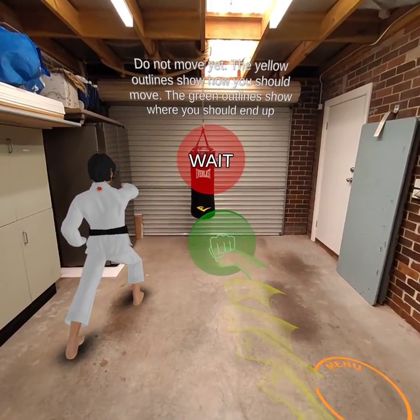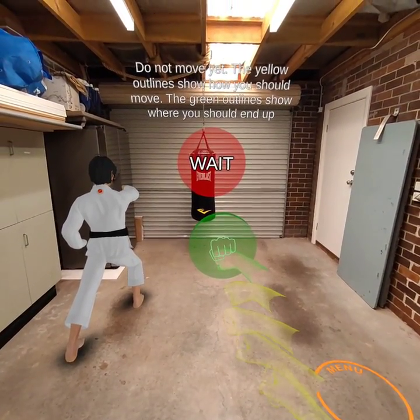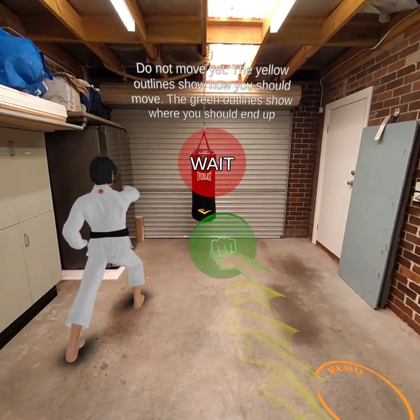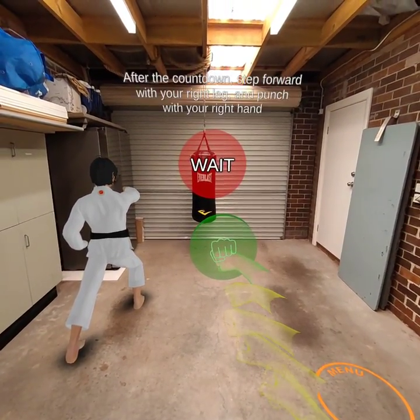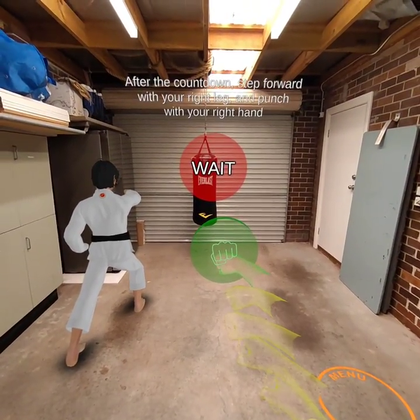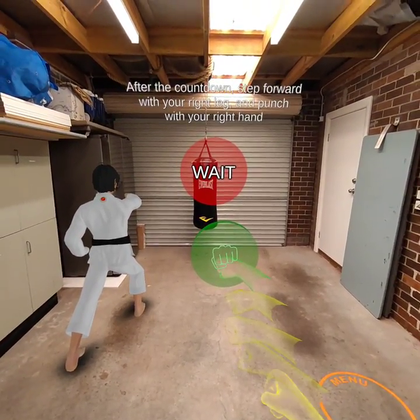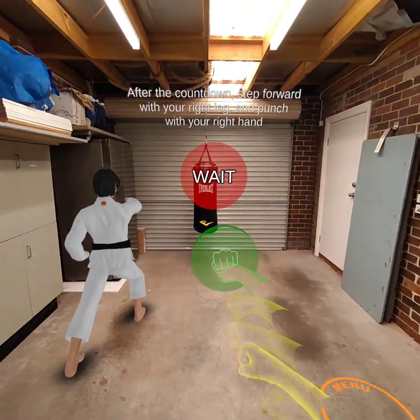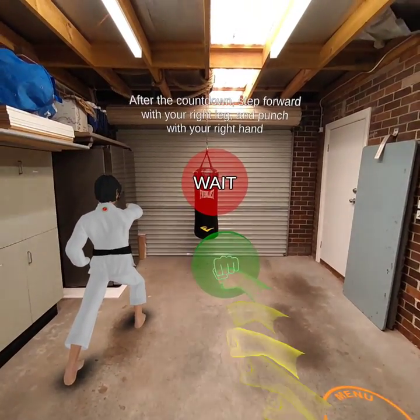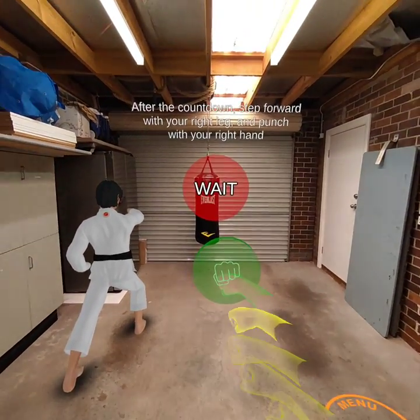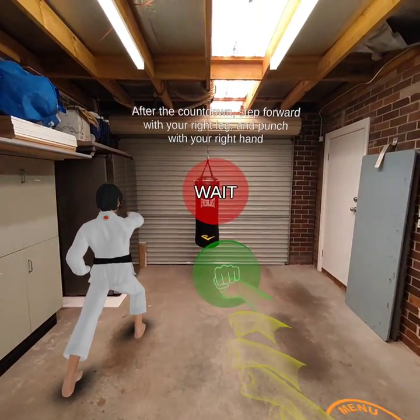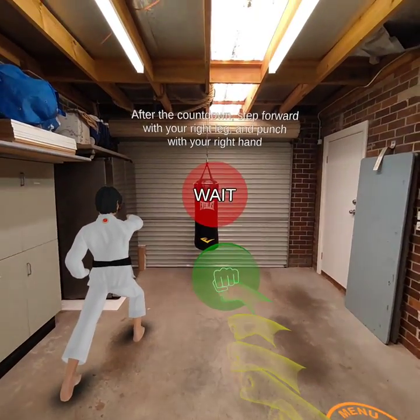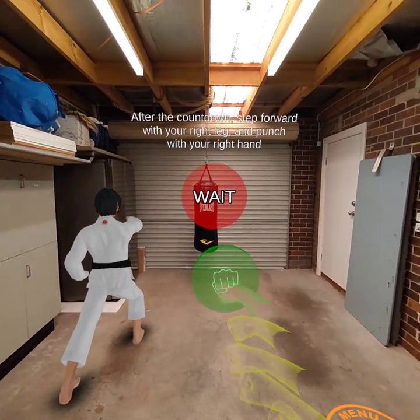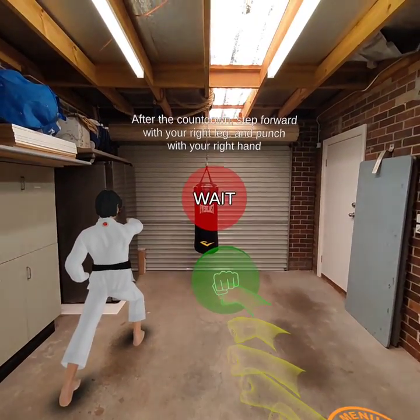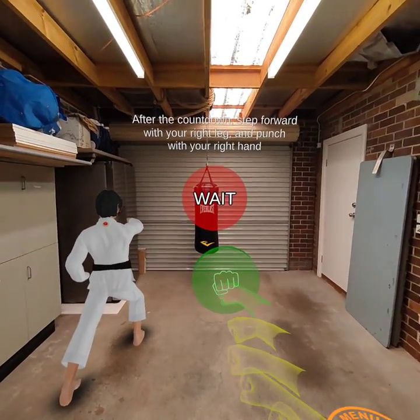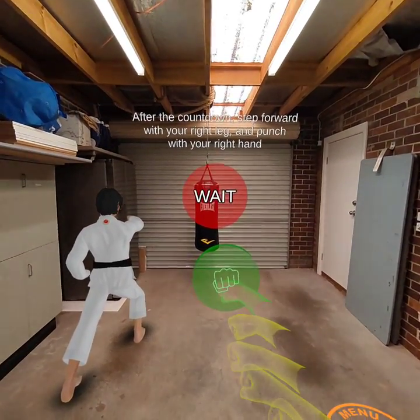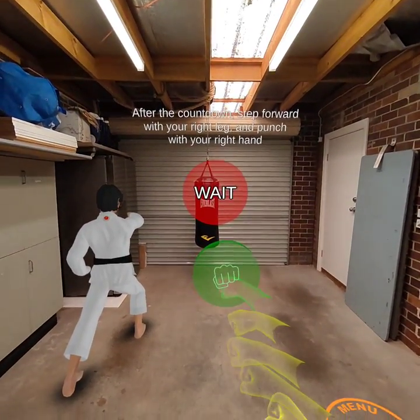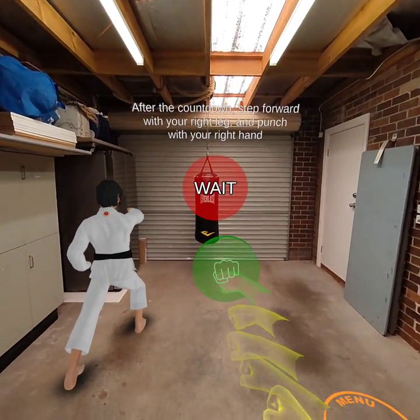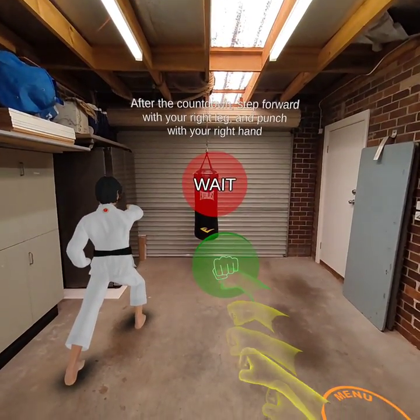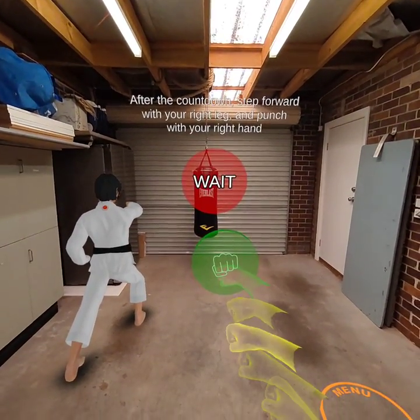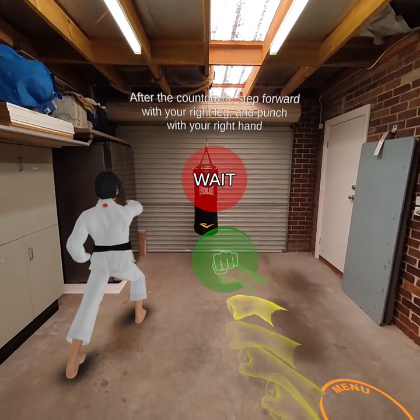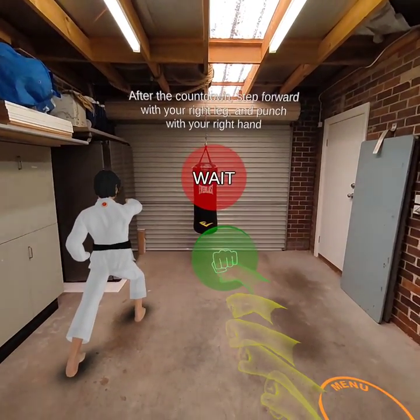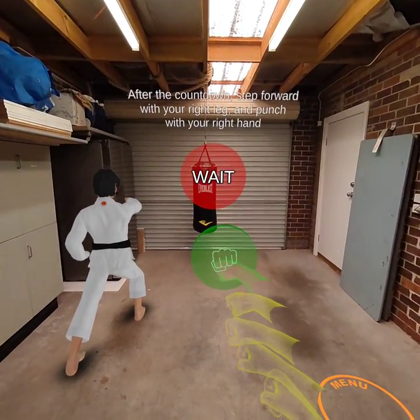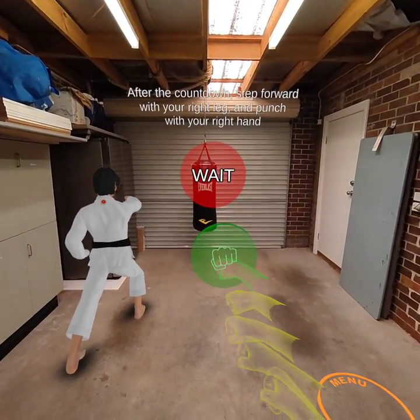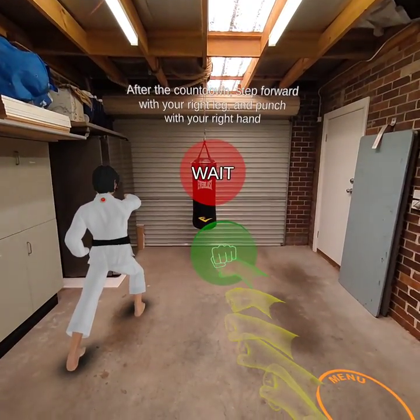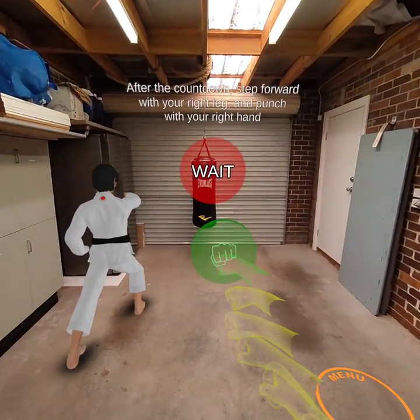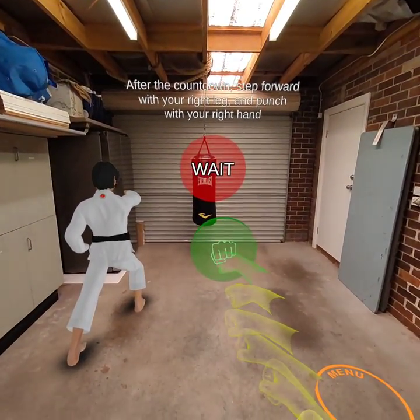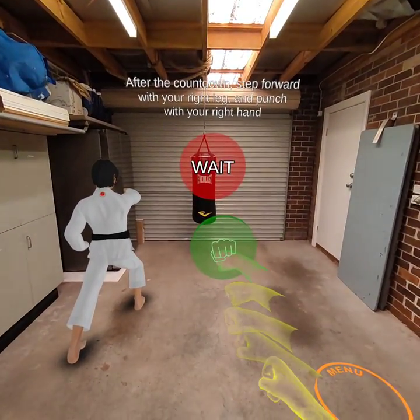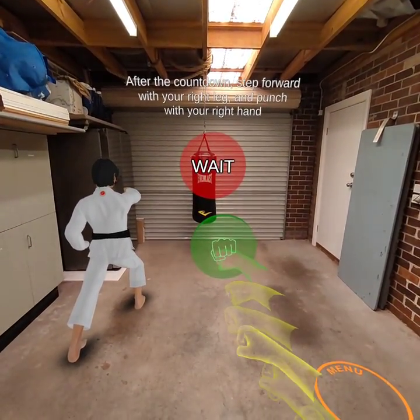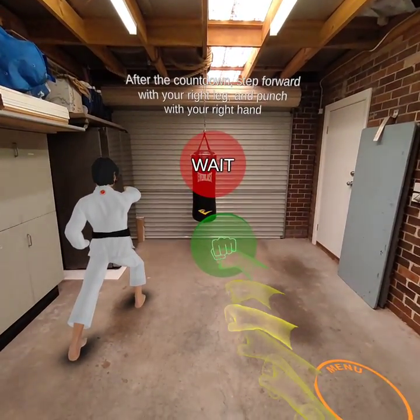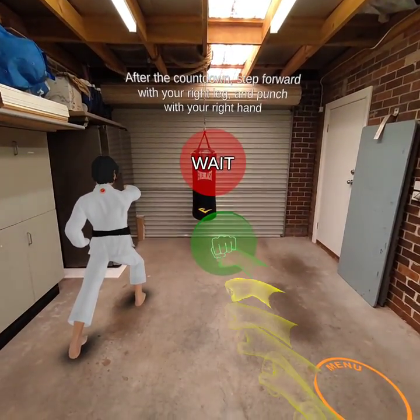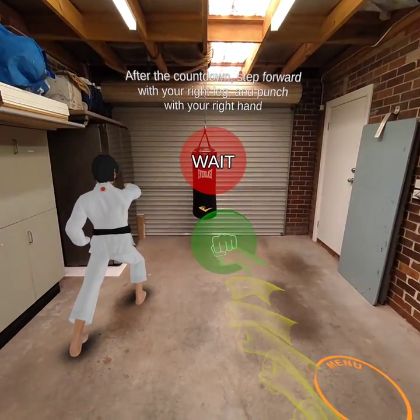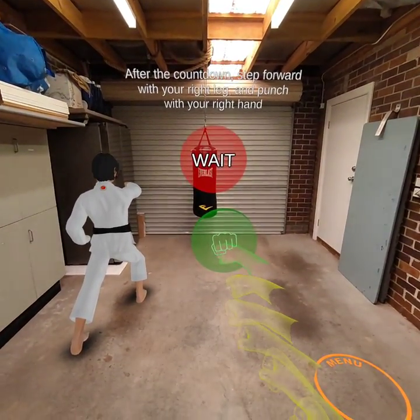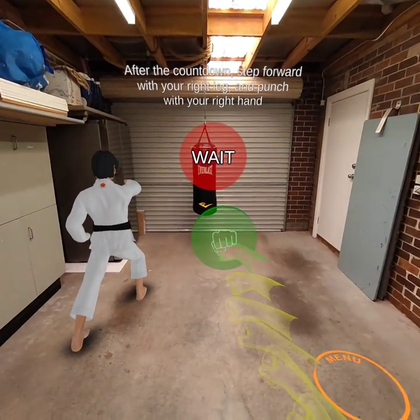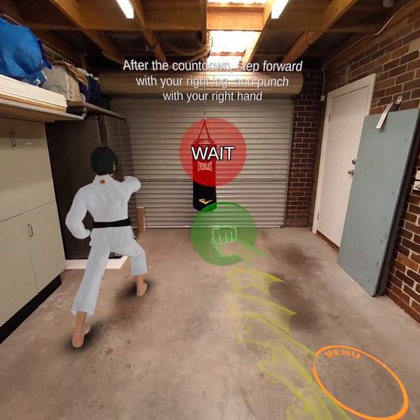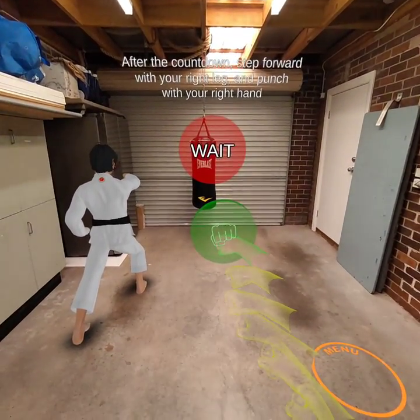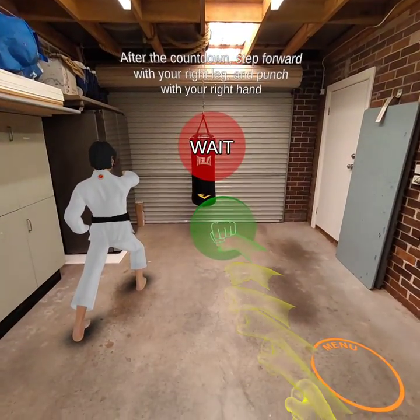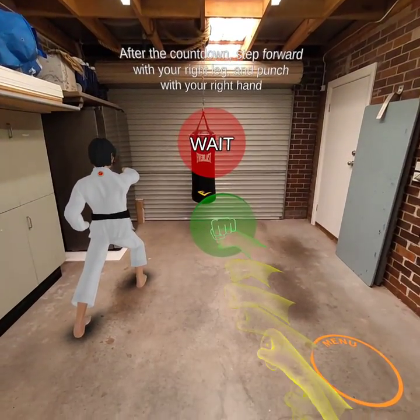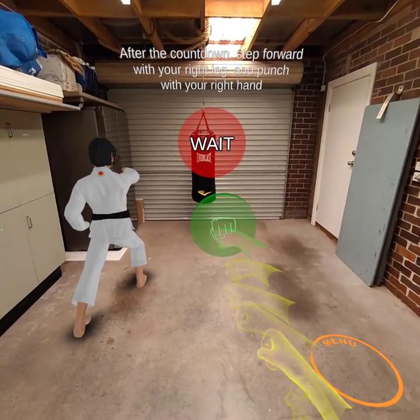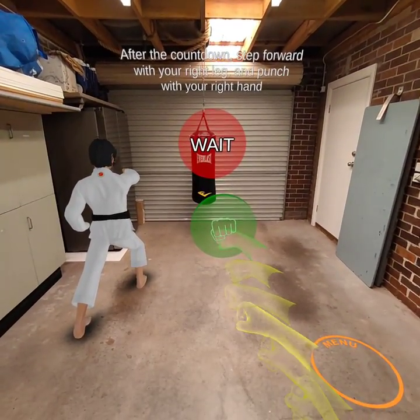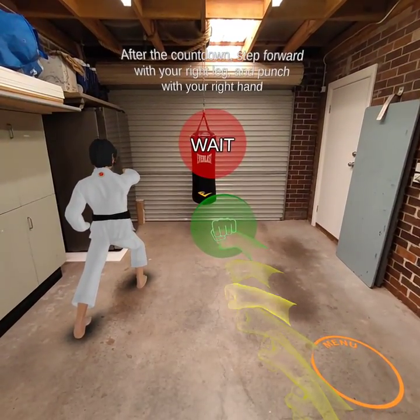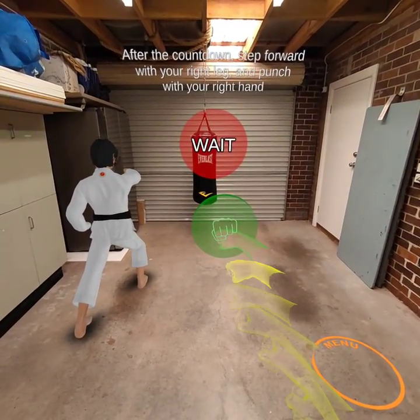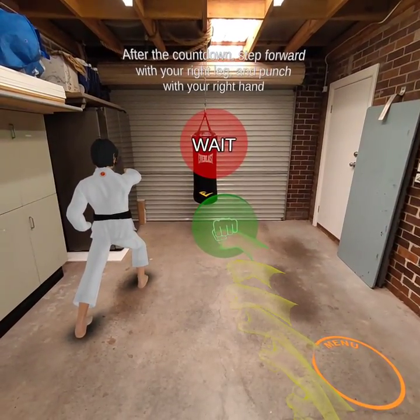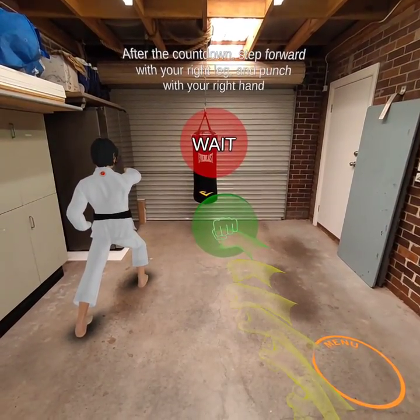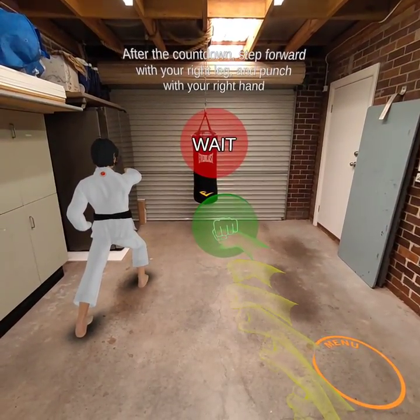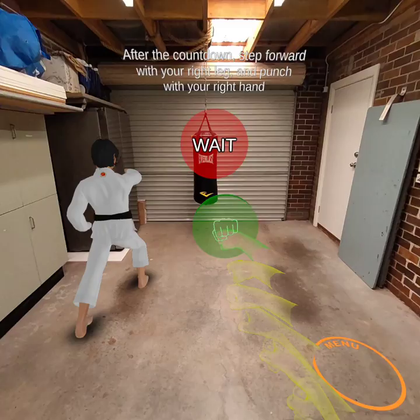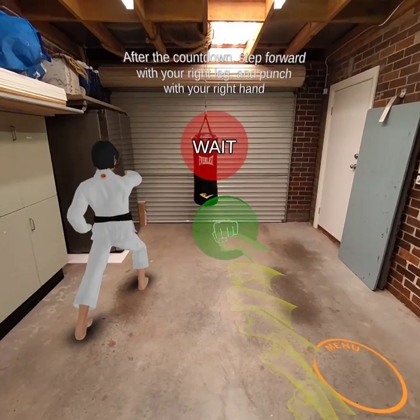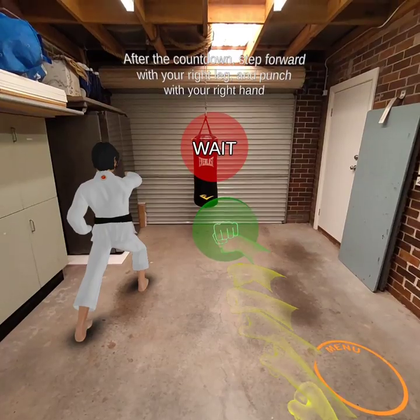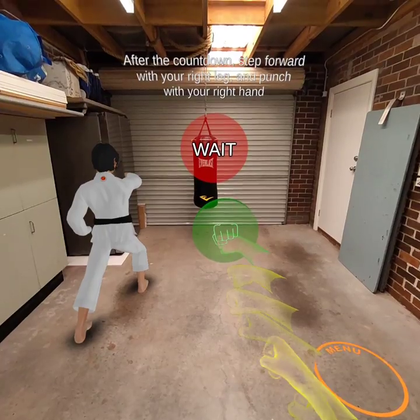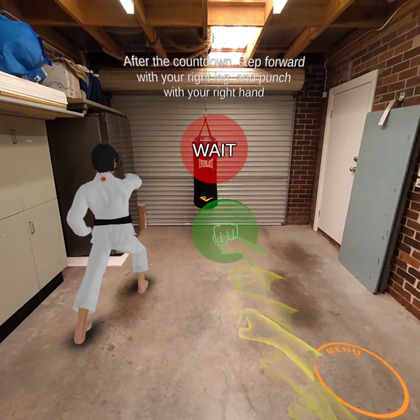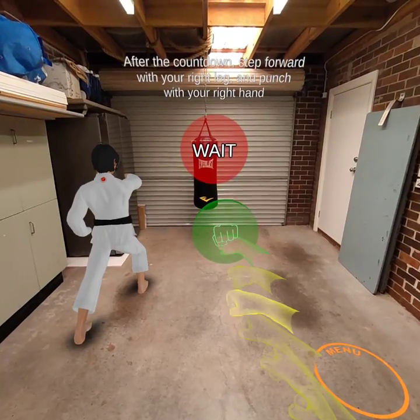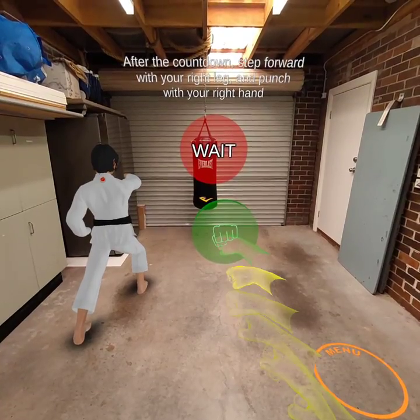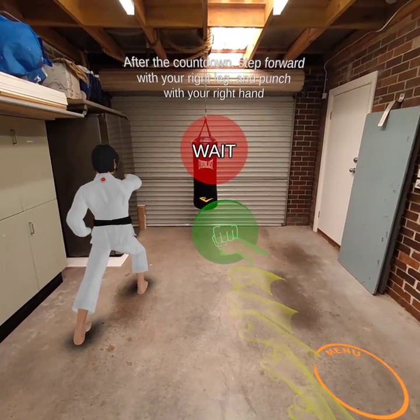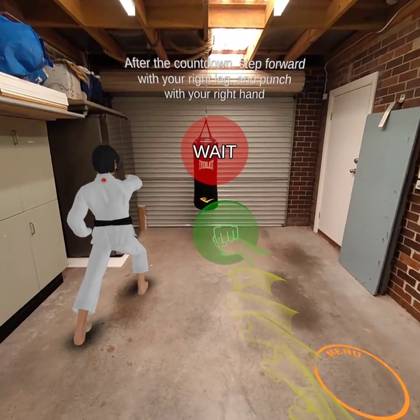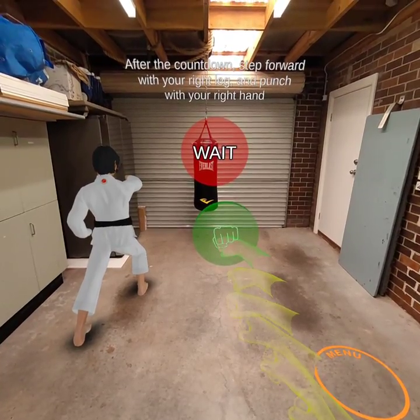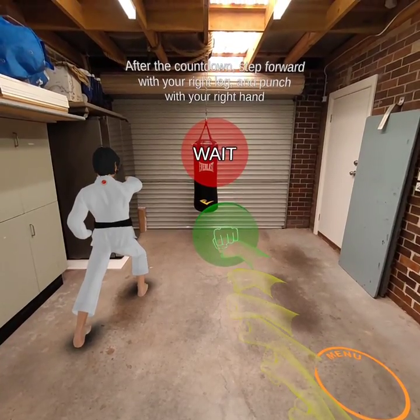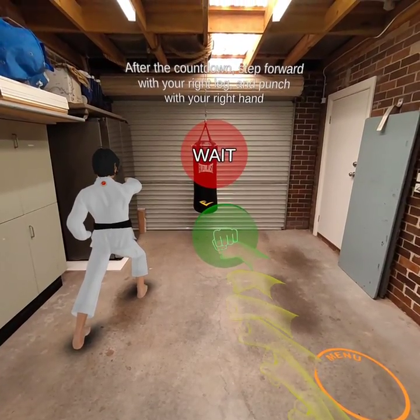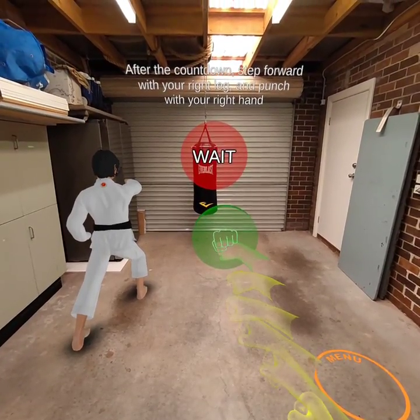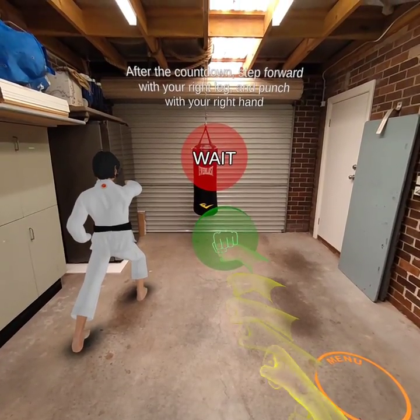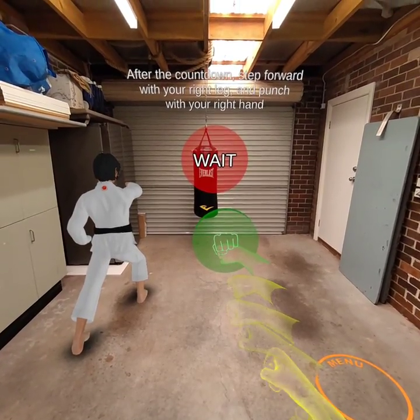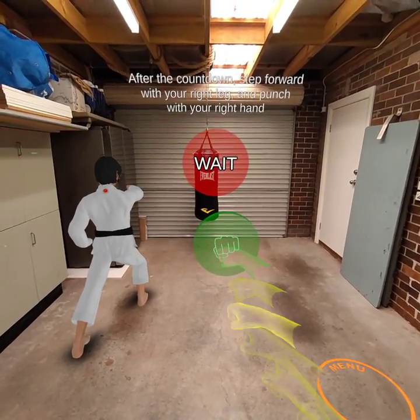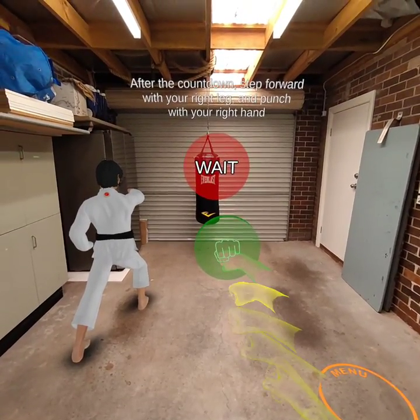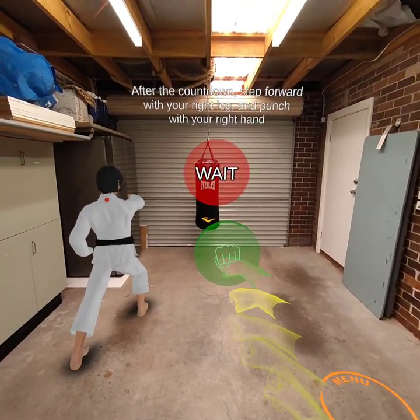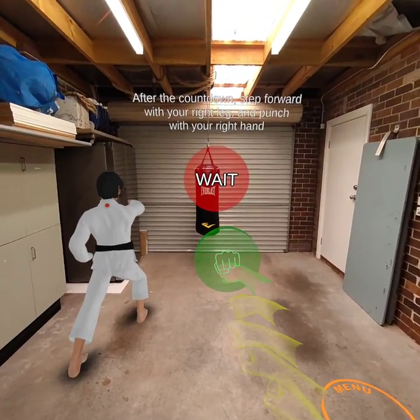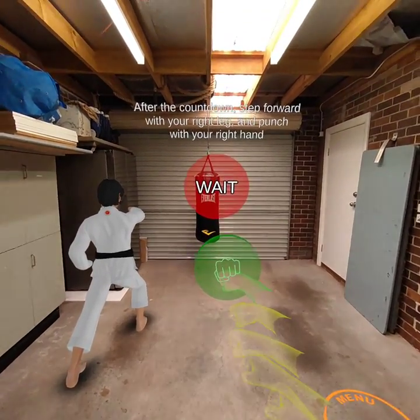After the countdown, step forward with your right leg and punch with your right hand.